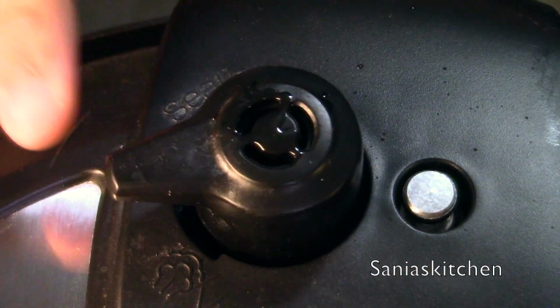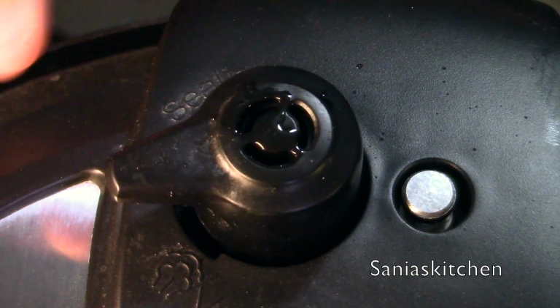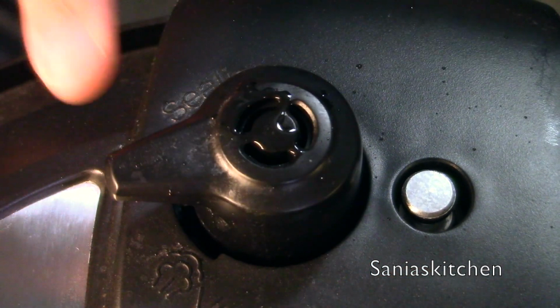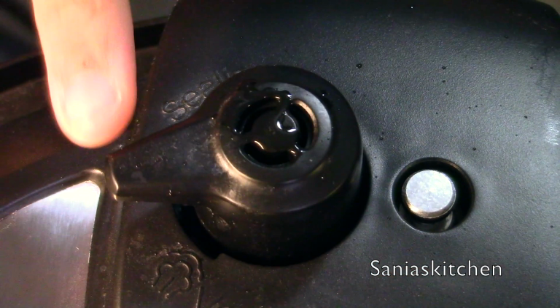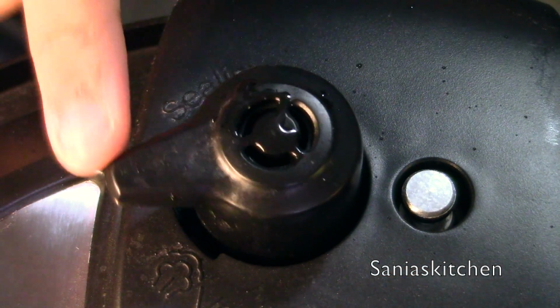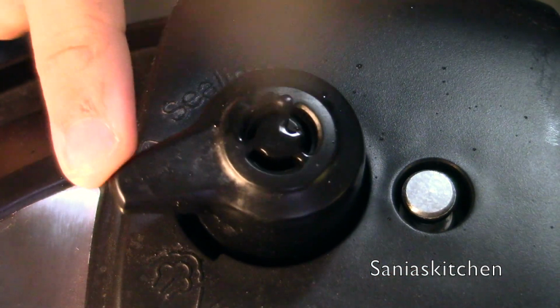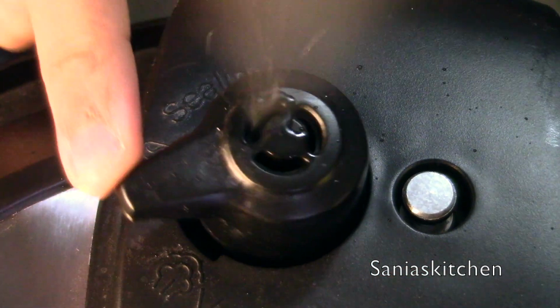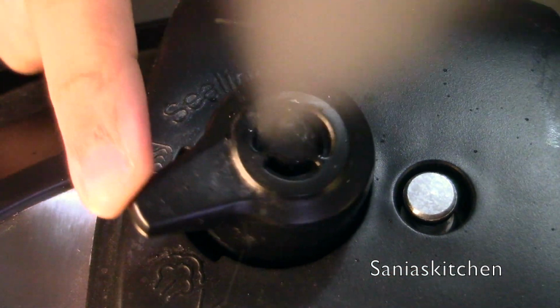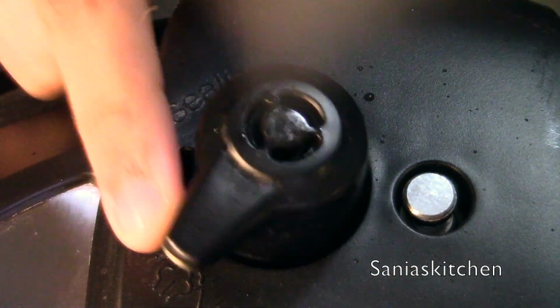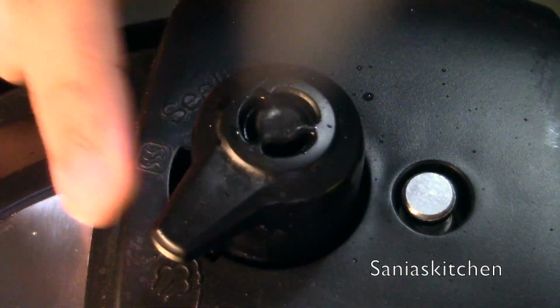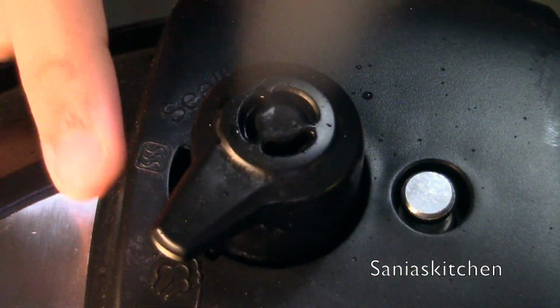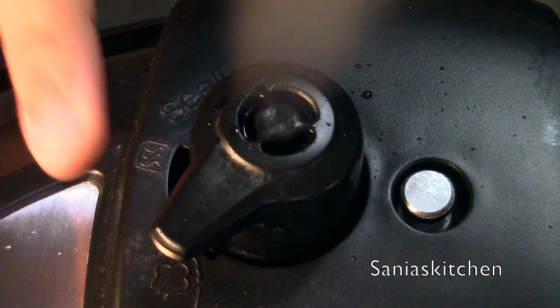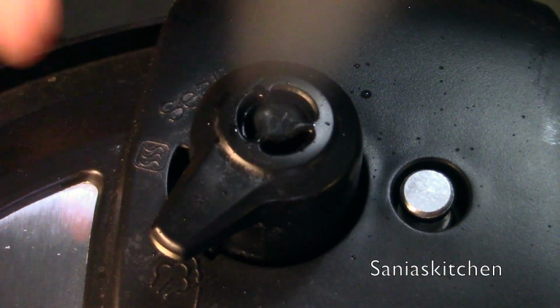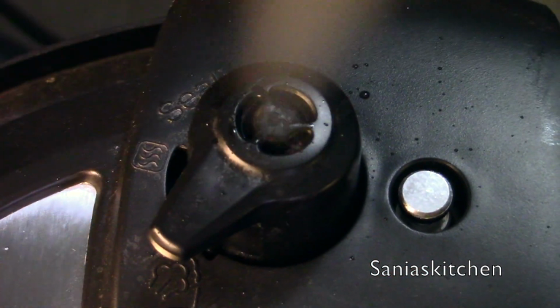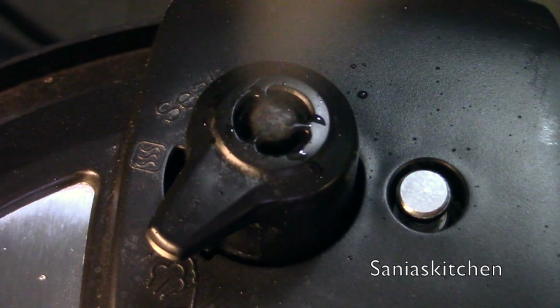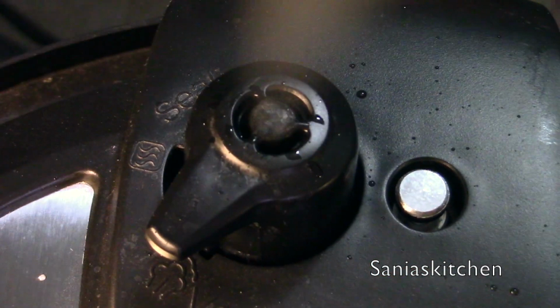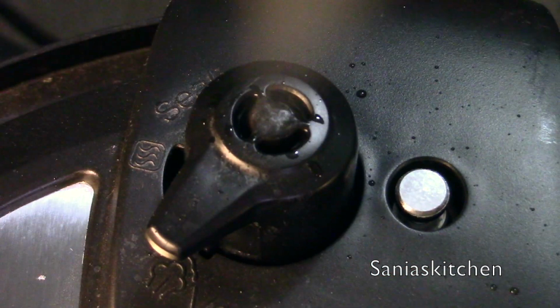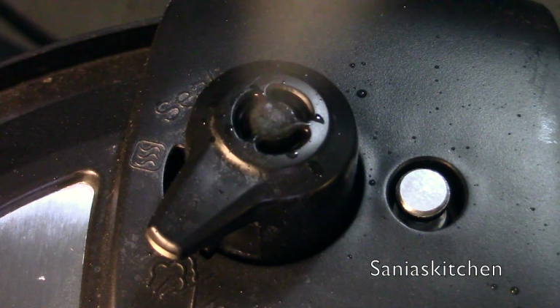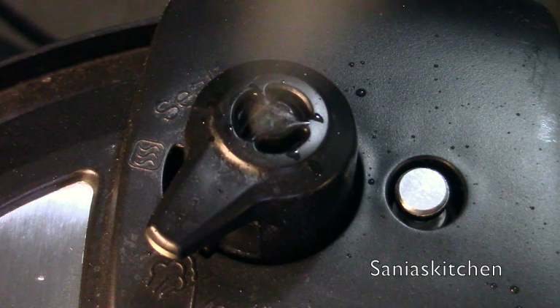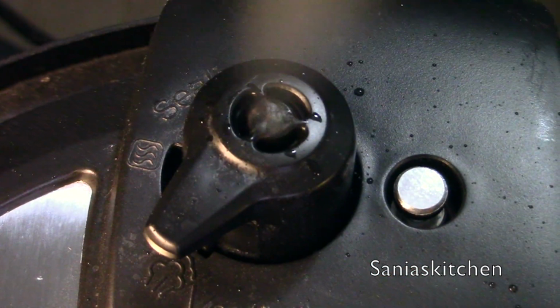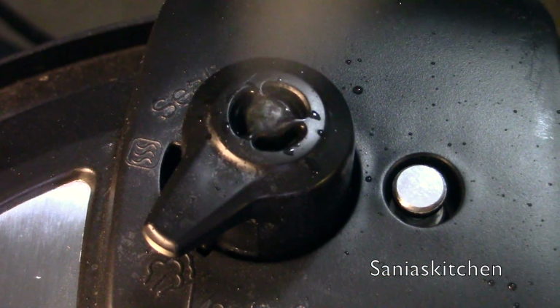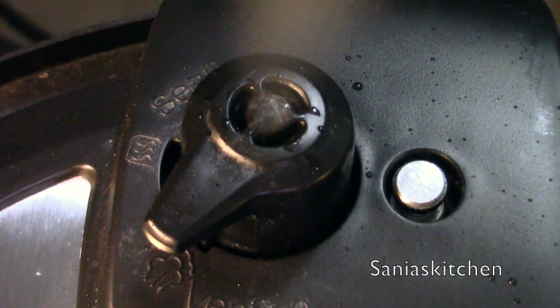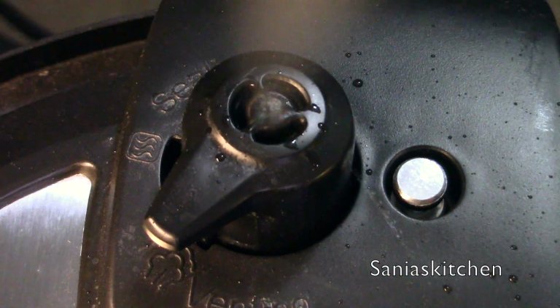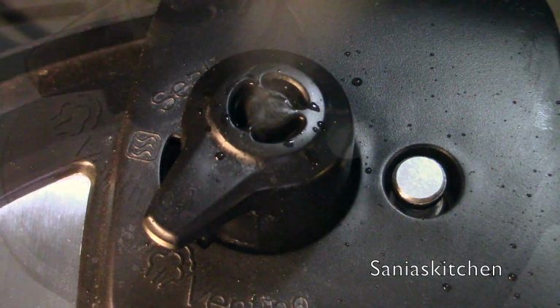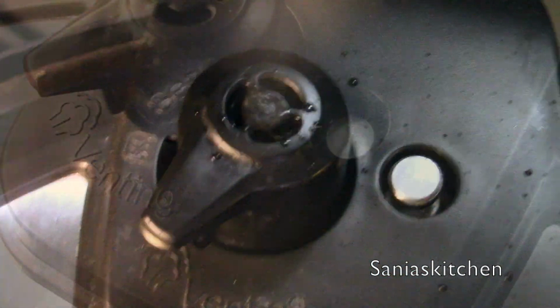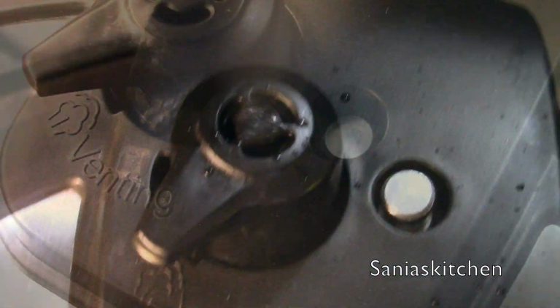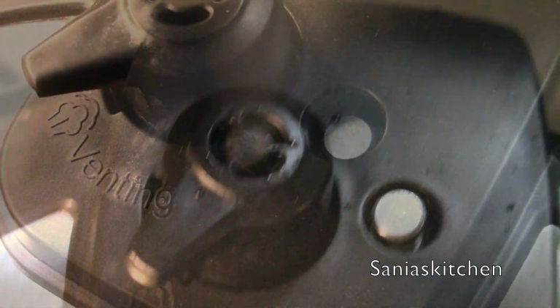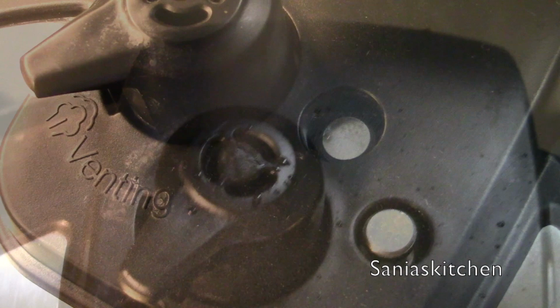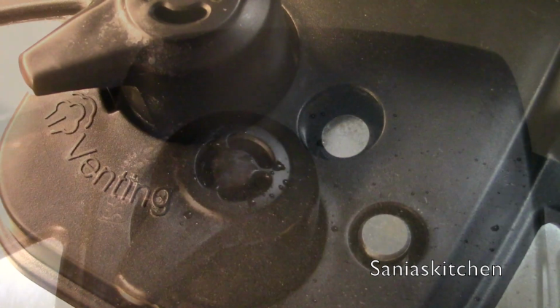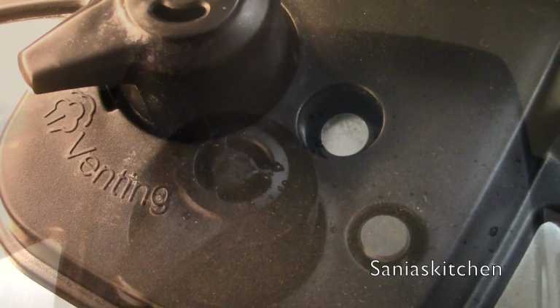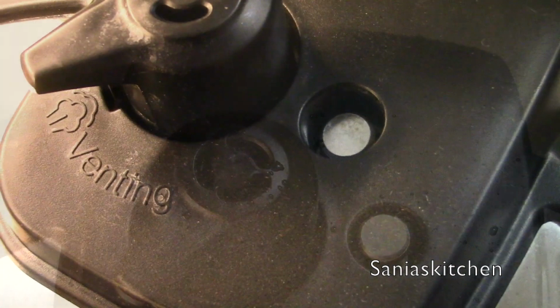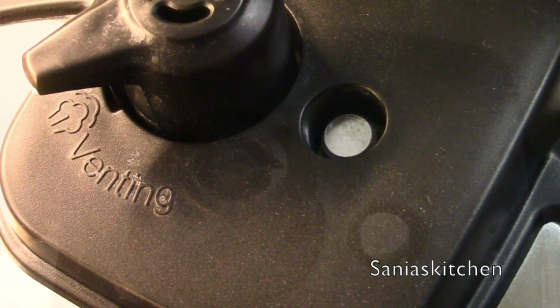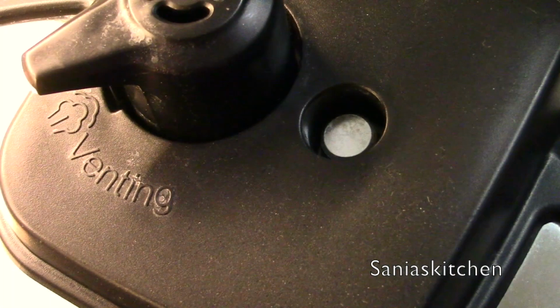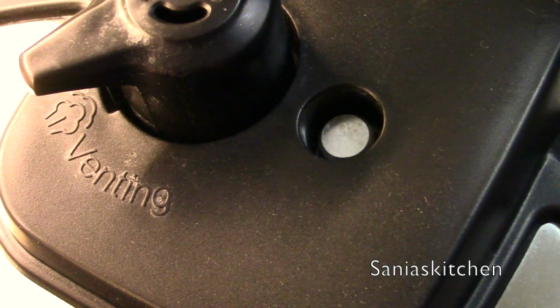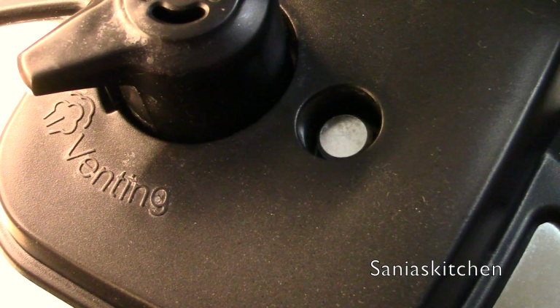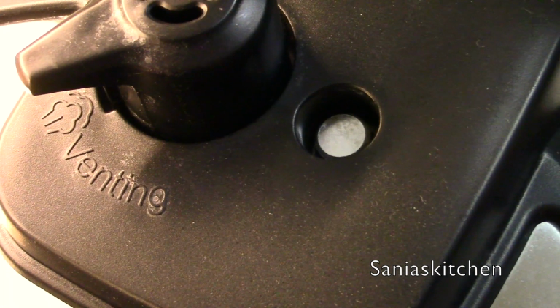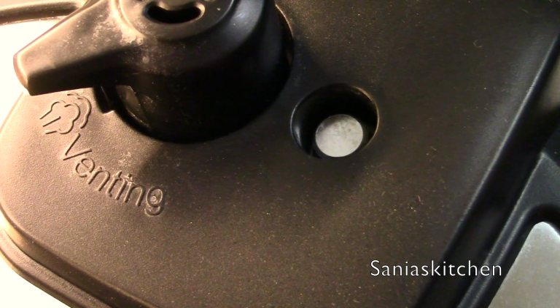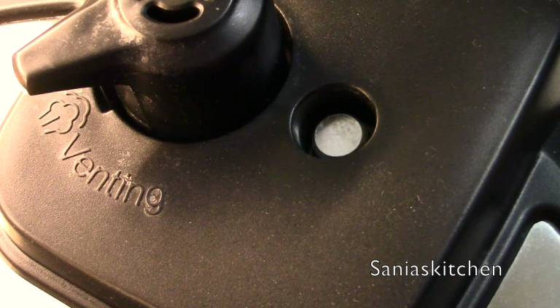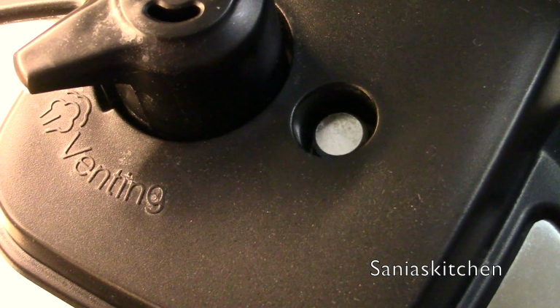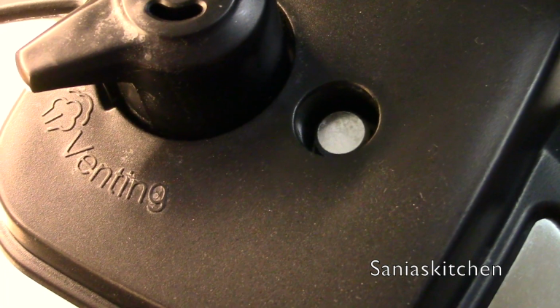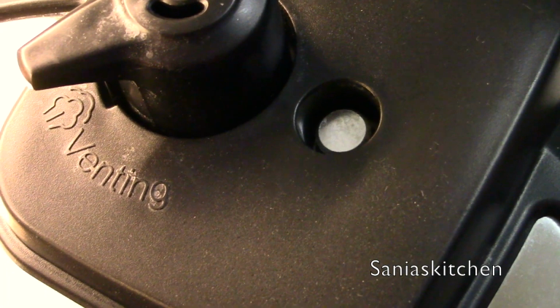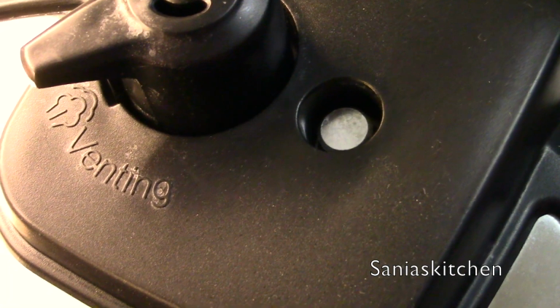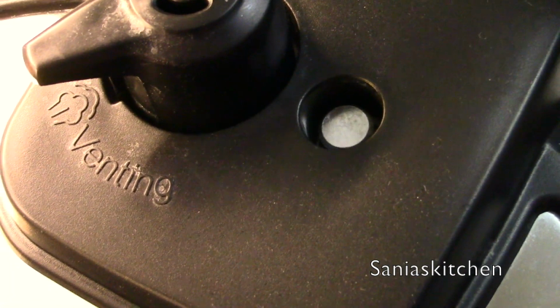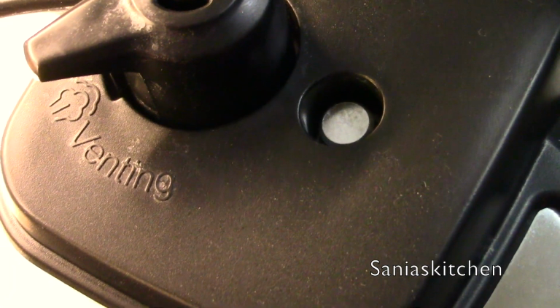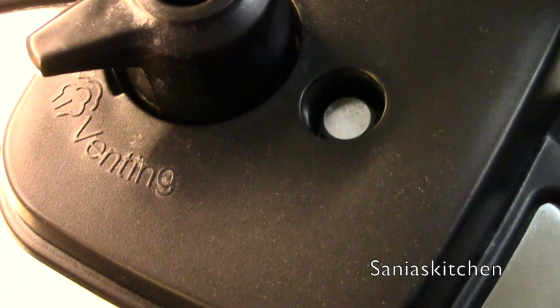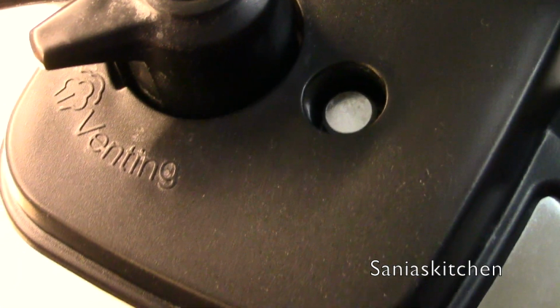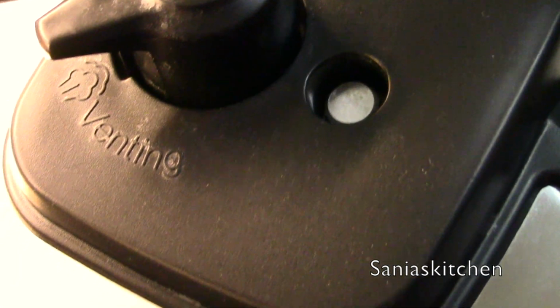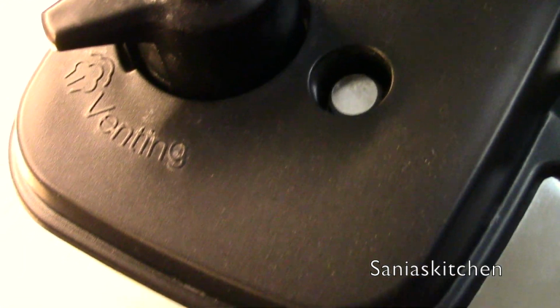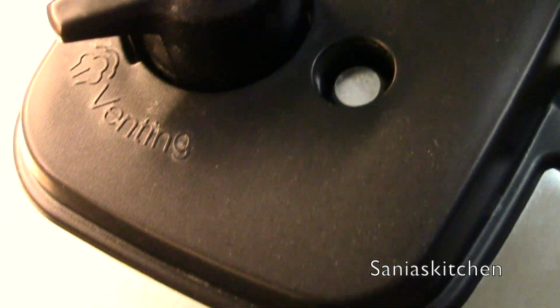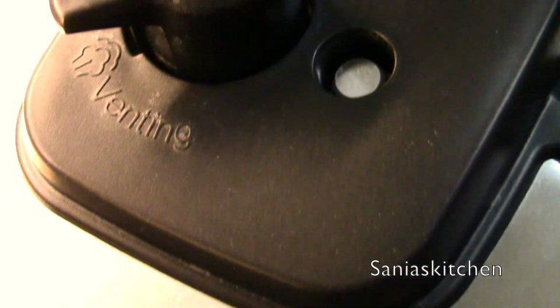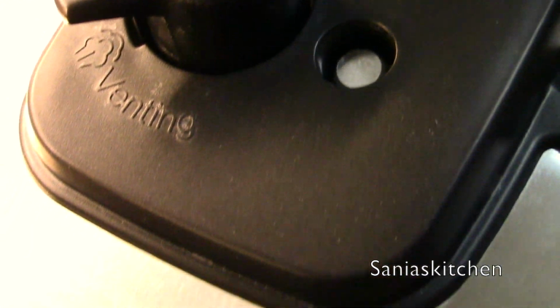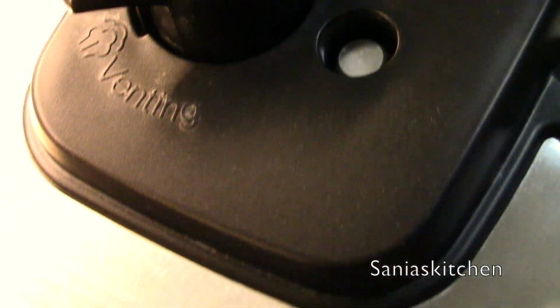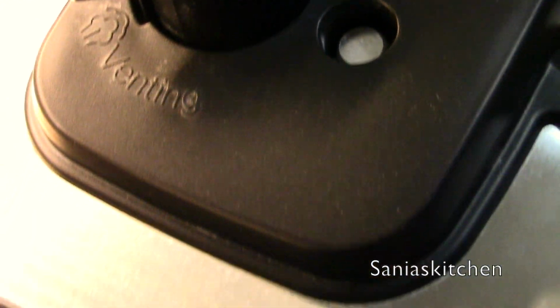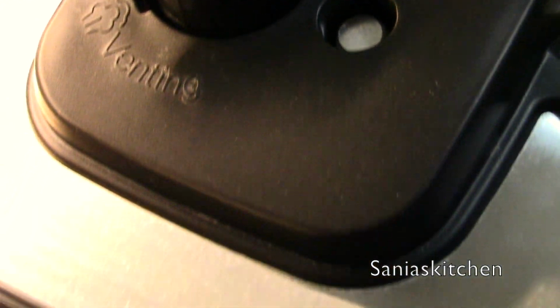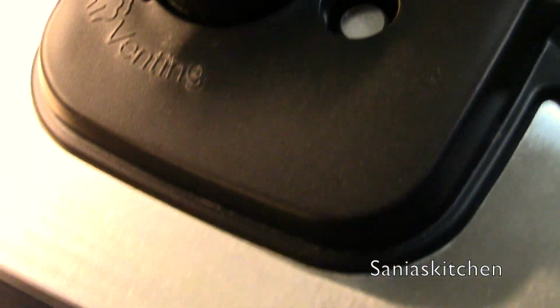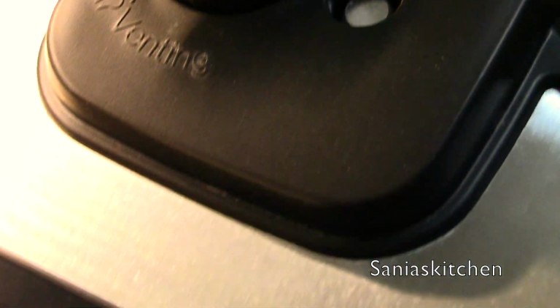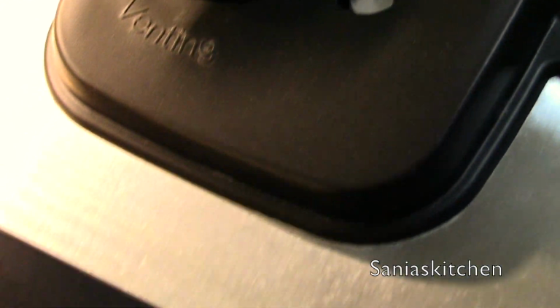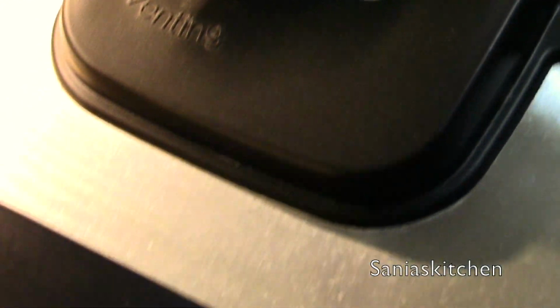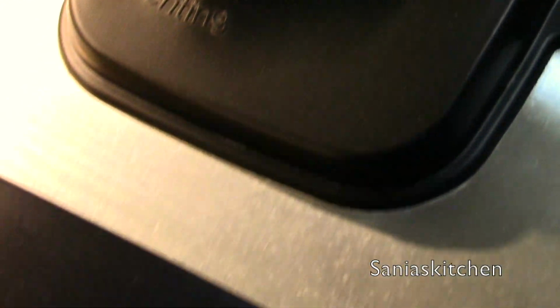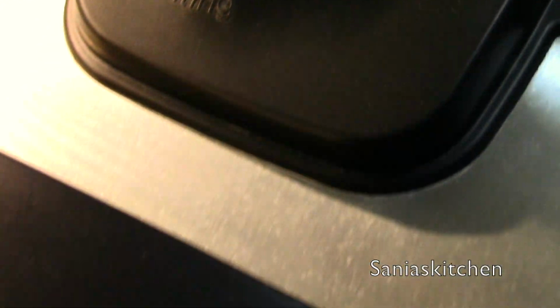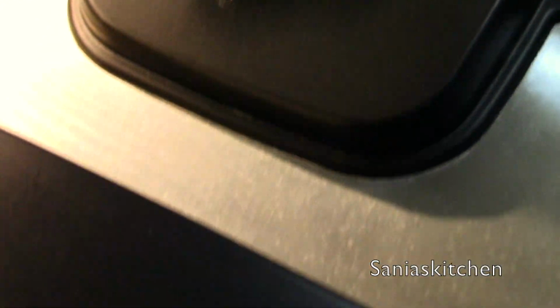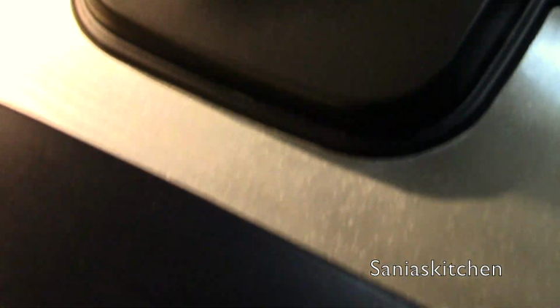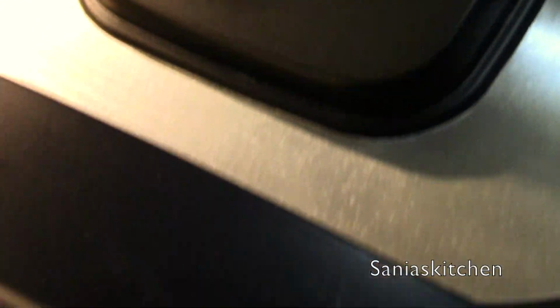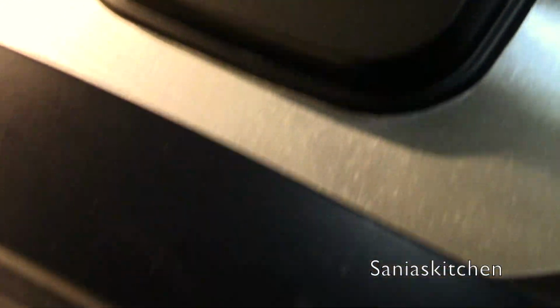Once the eight minutes is over, give it a quick release. Make sure the pin is dropped before you open the pot.